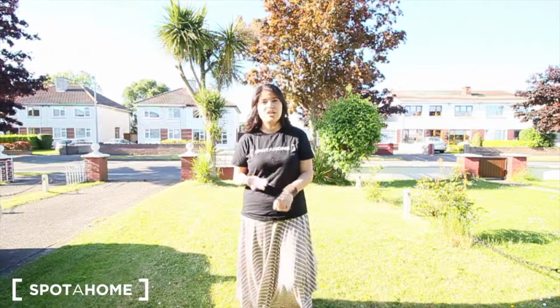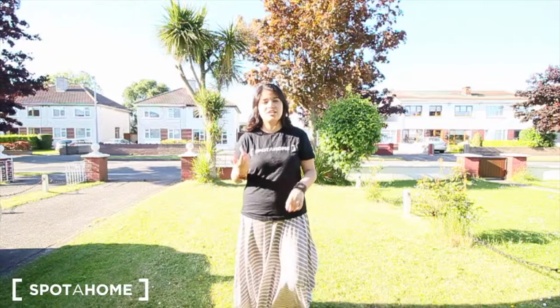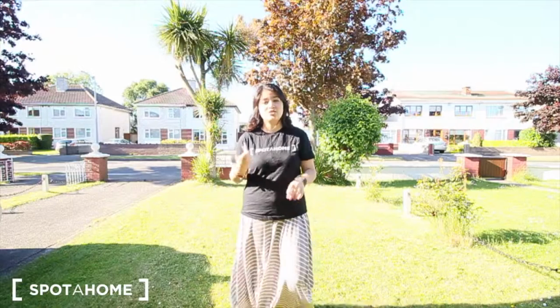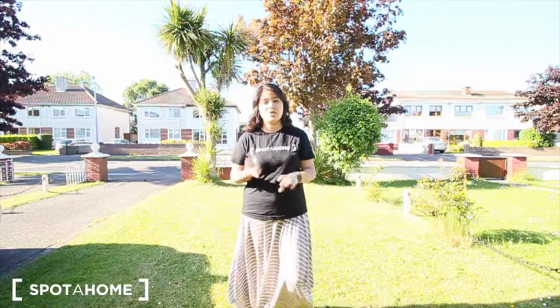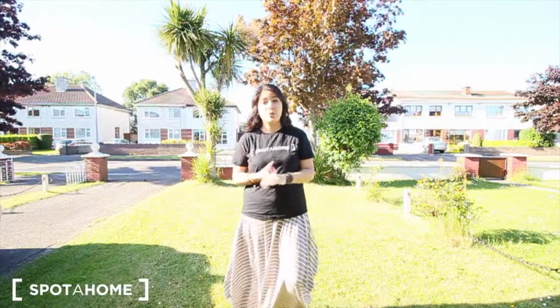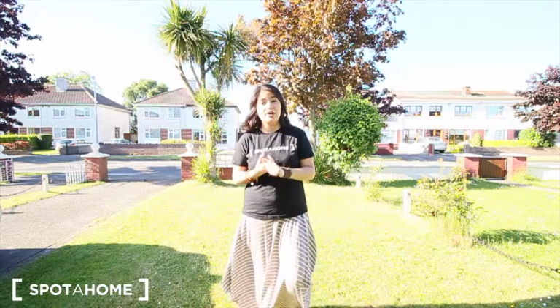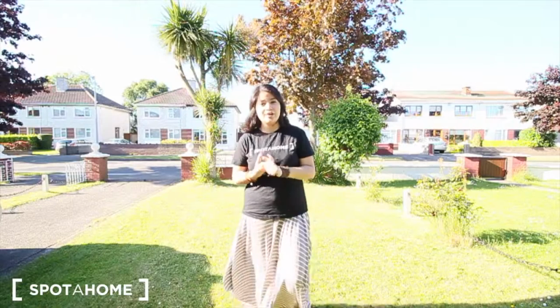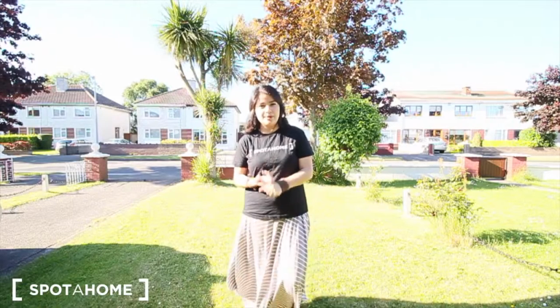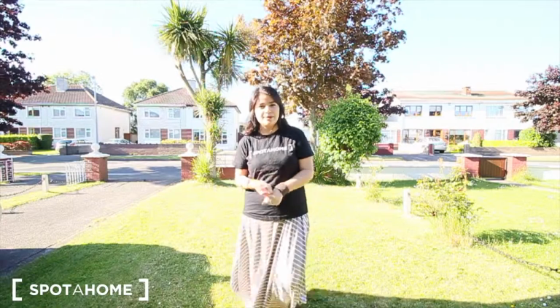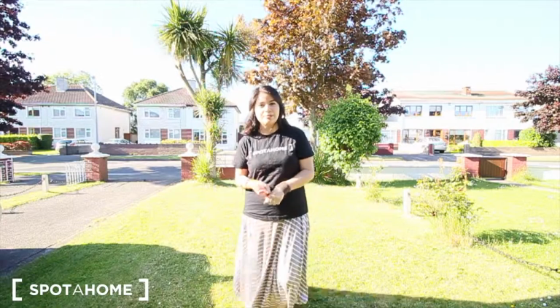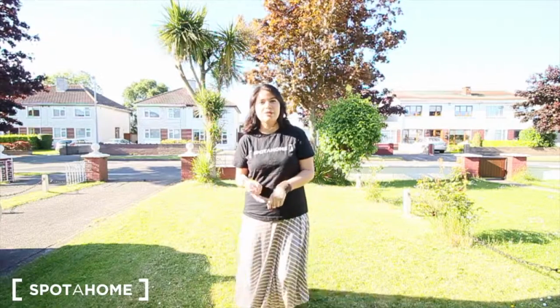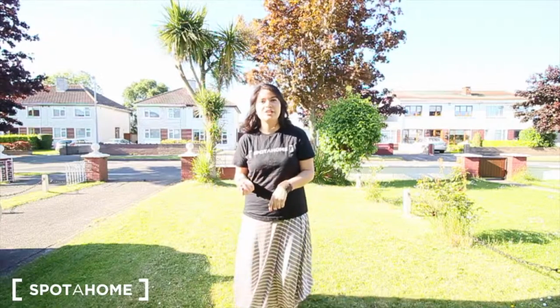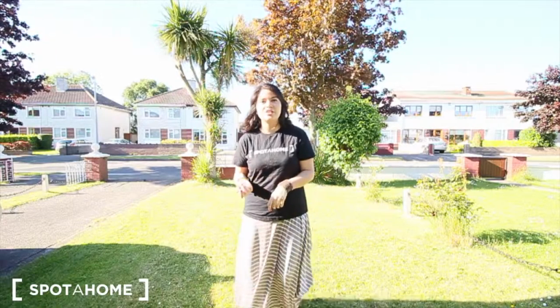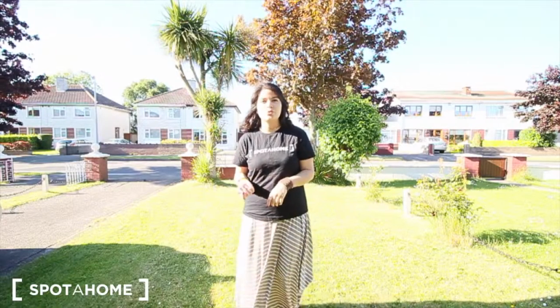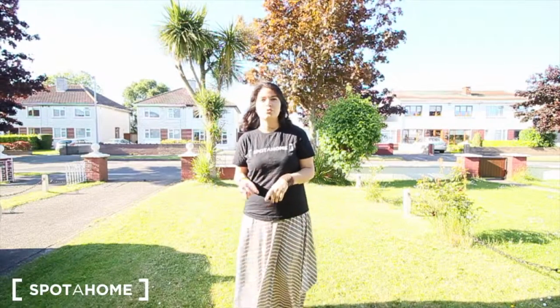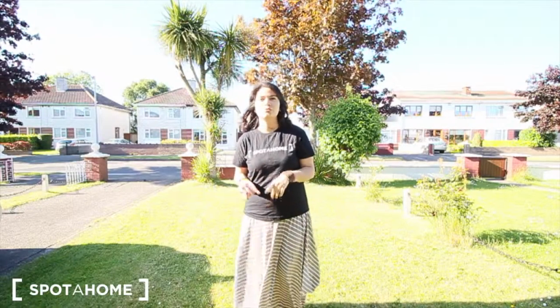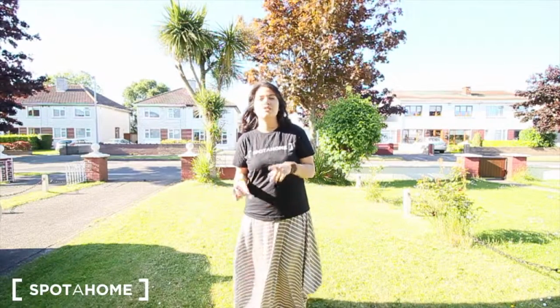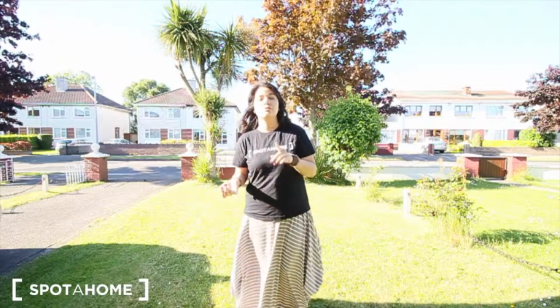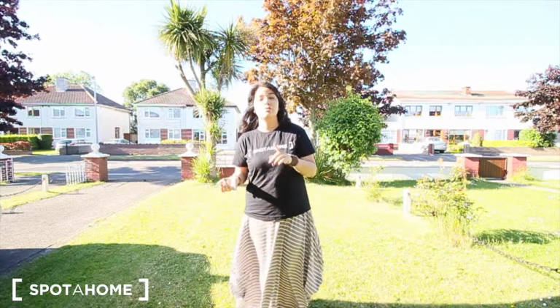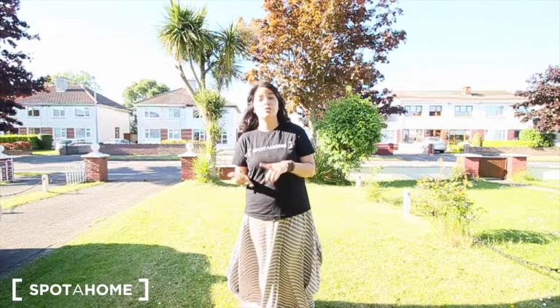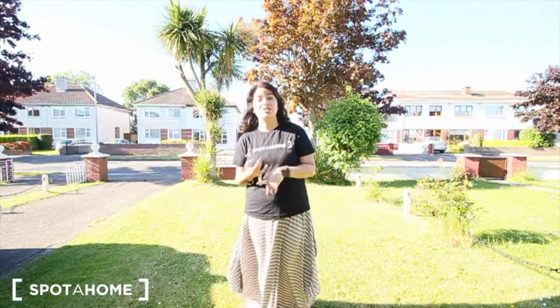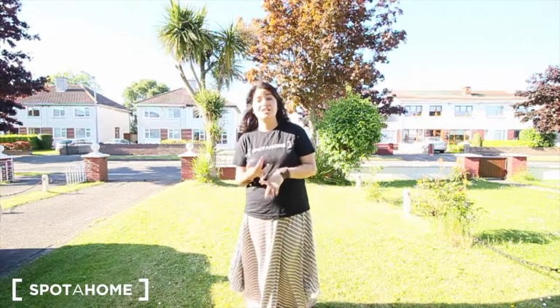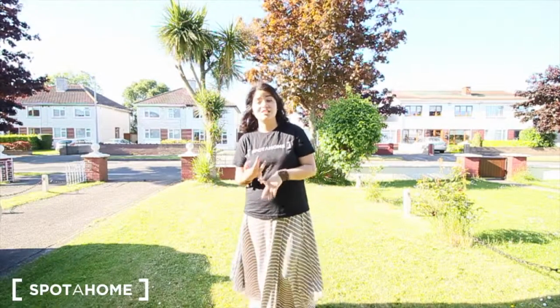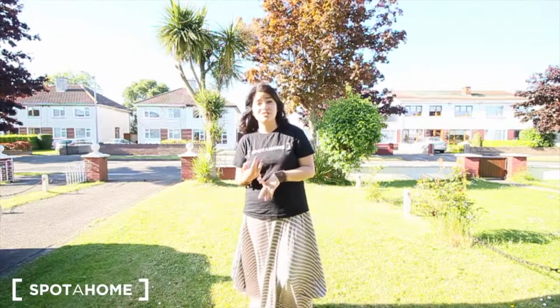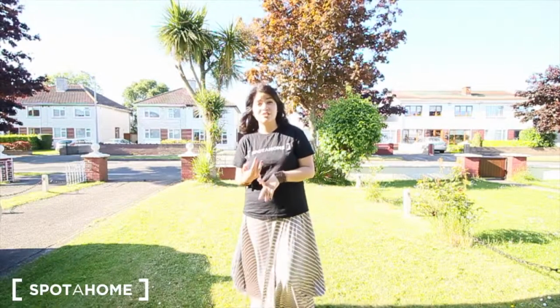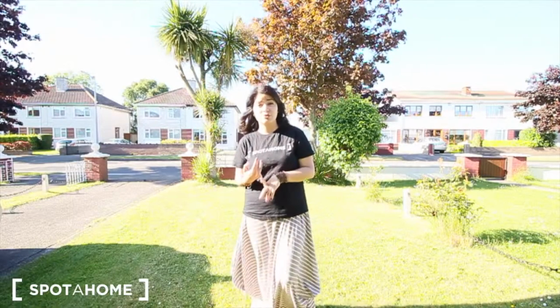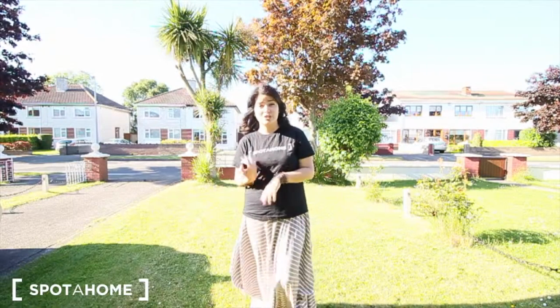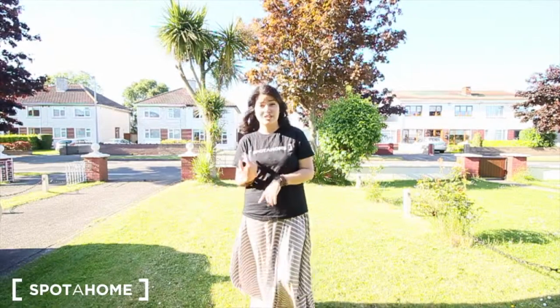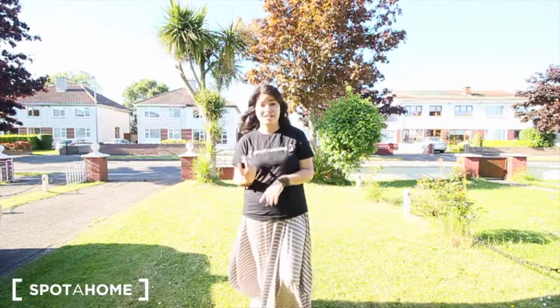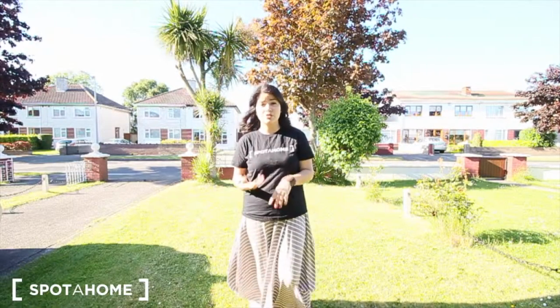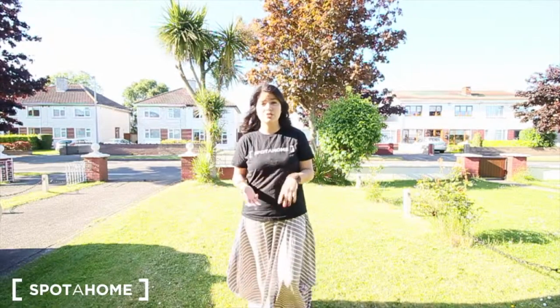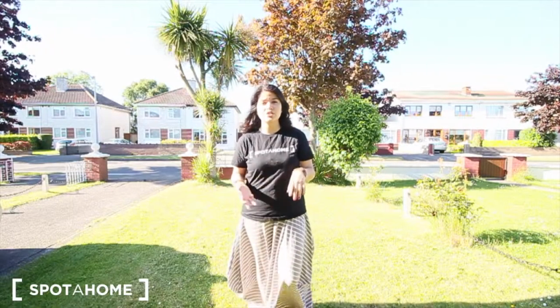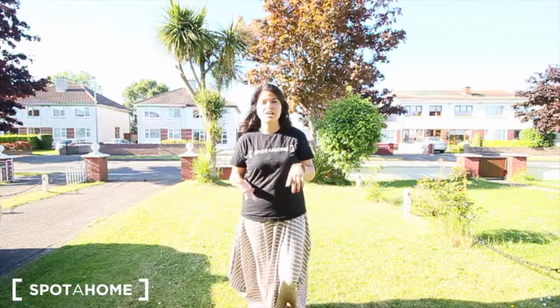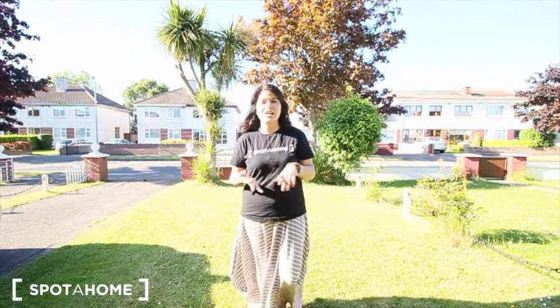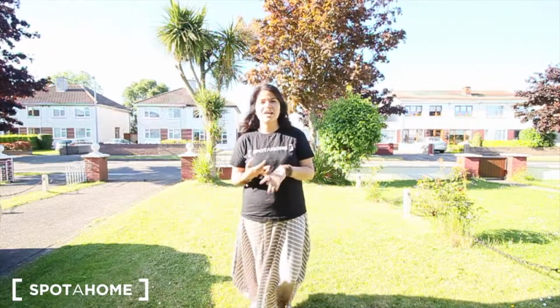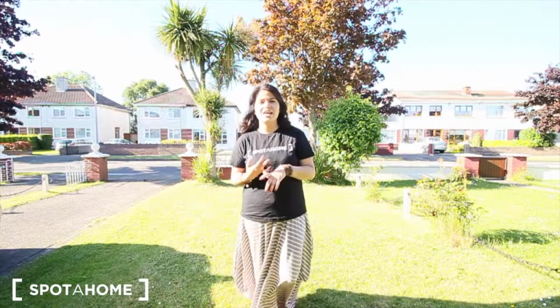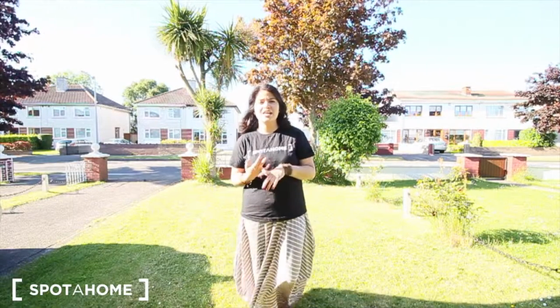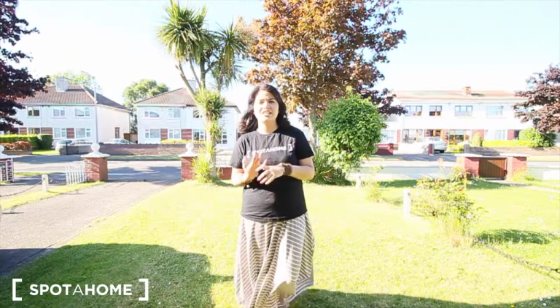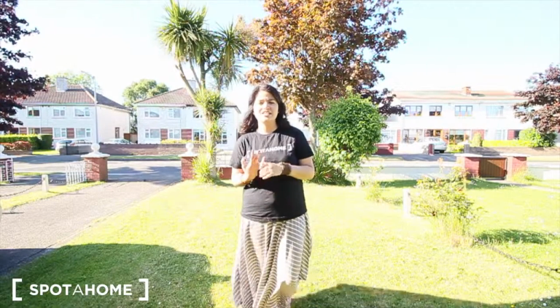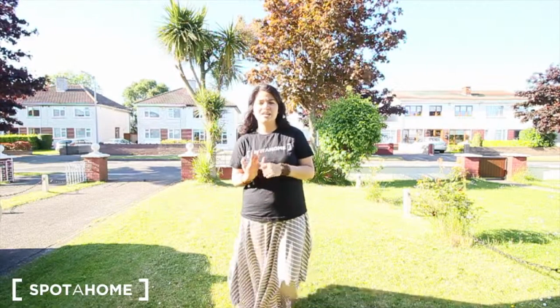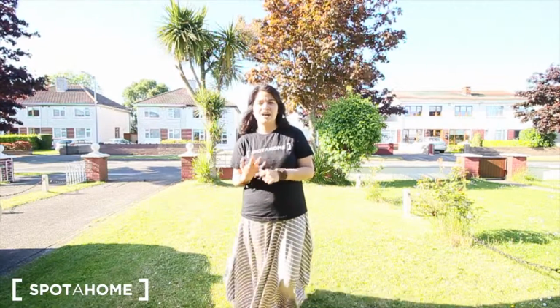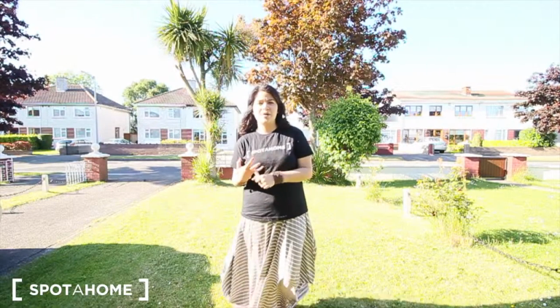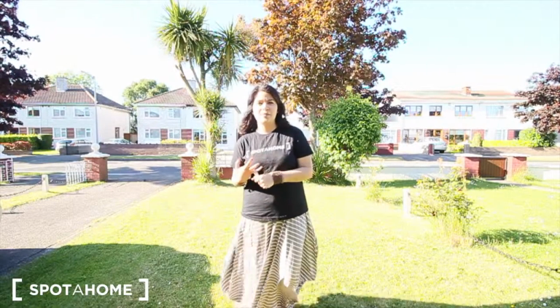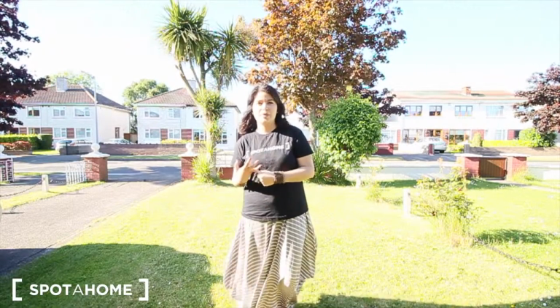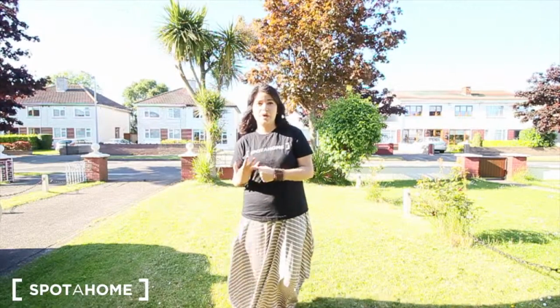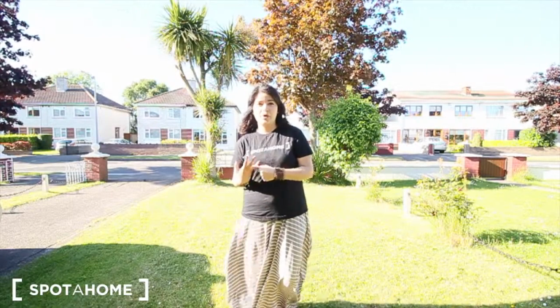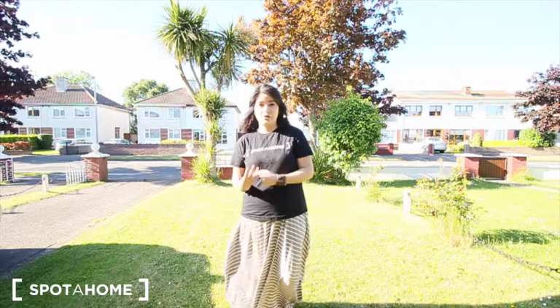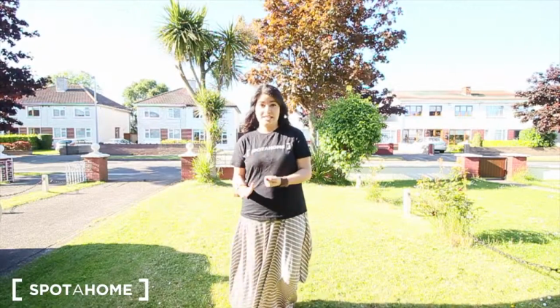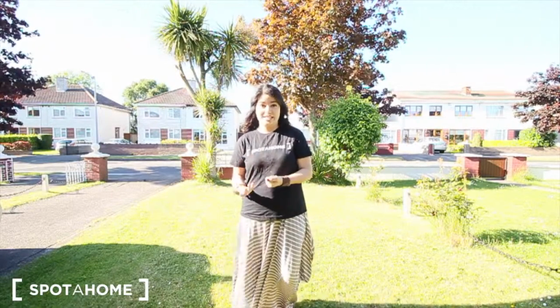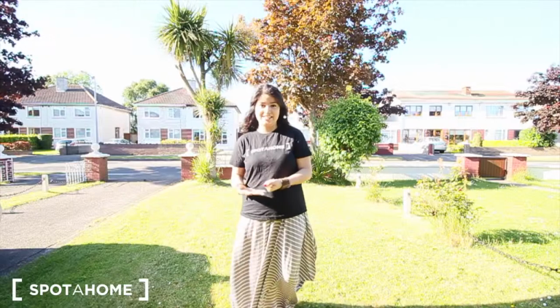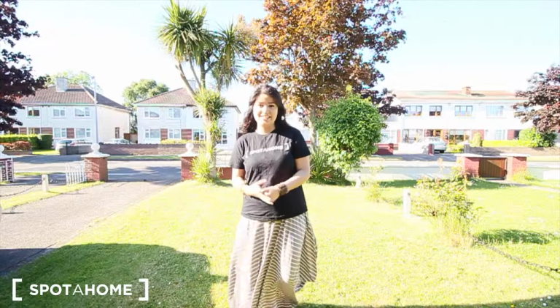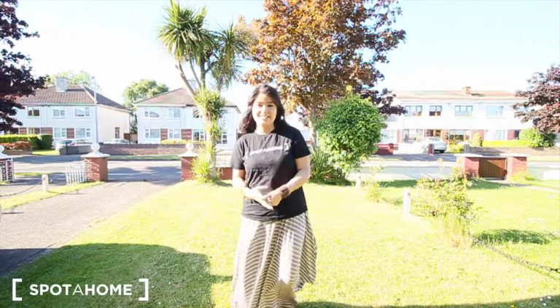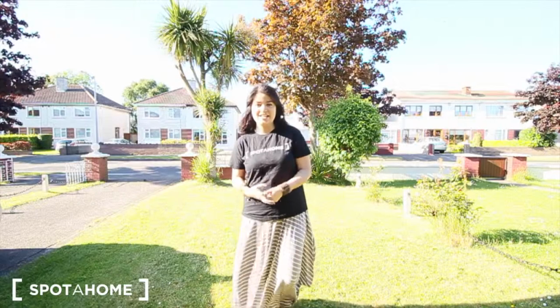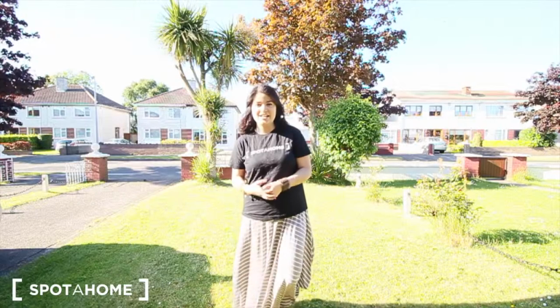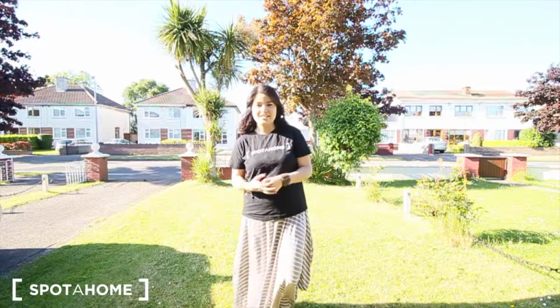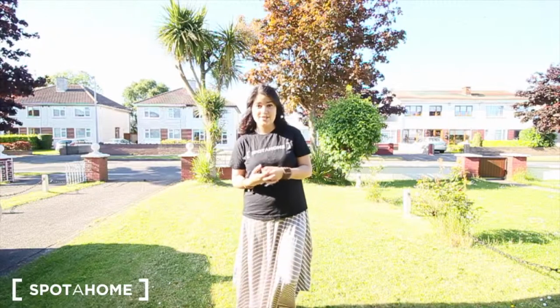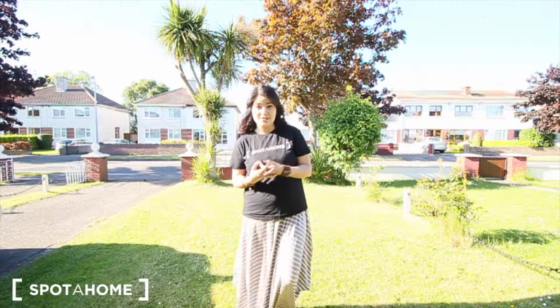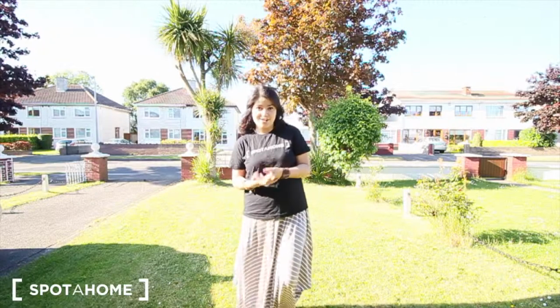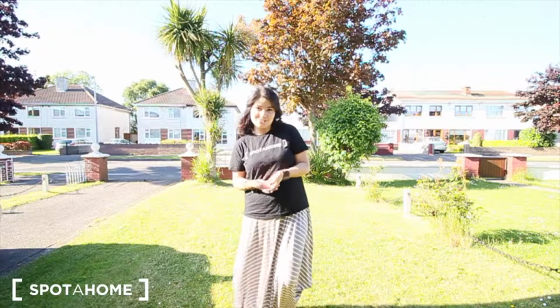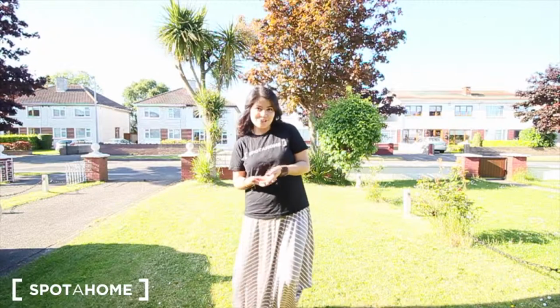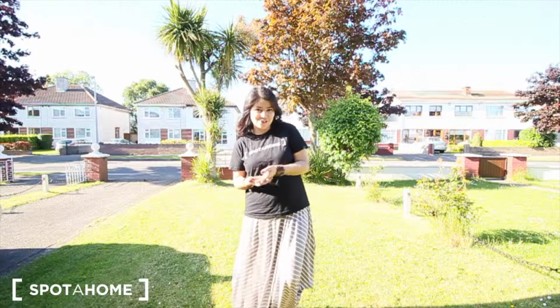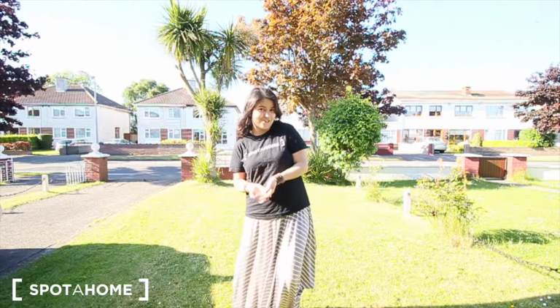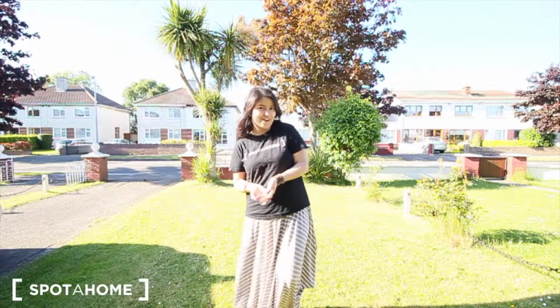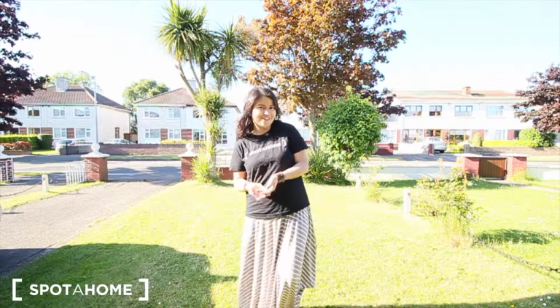This house has 3 bedrooms. There's only one available and you will be living with the landlord and other tenants. So now I'll show you around.